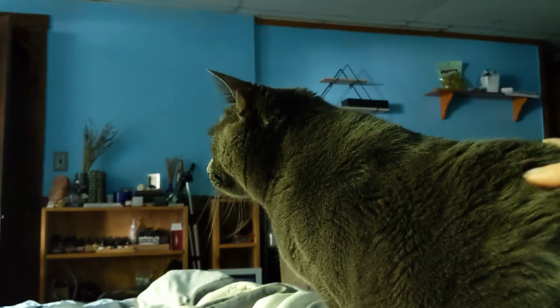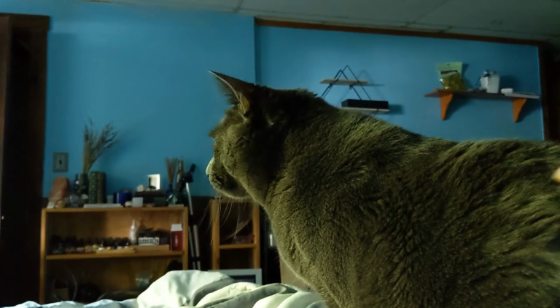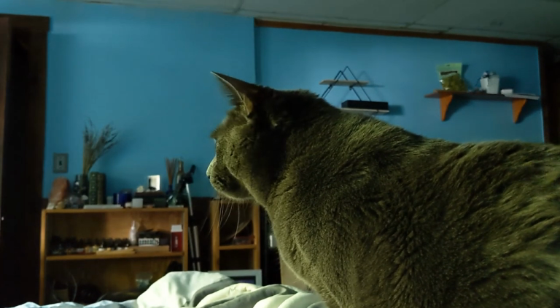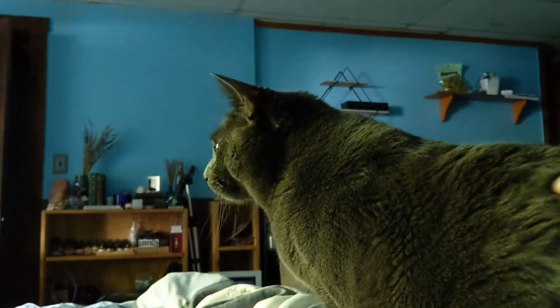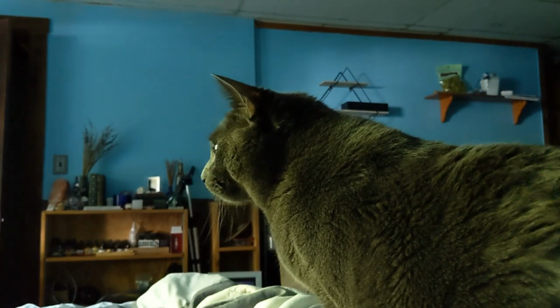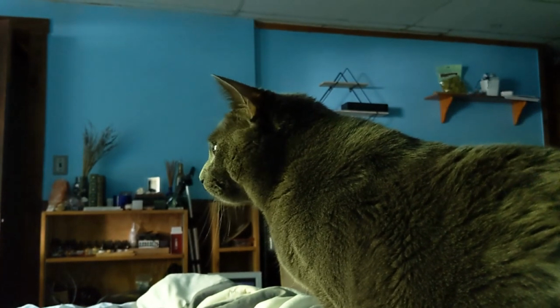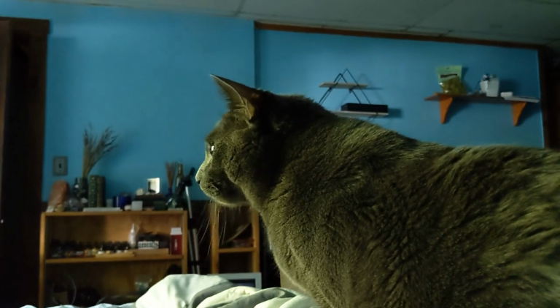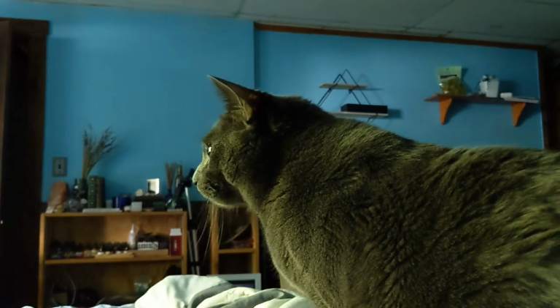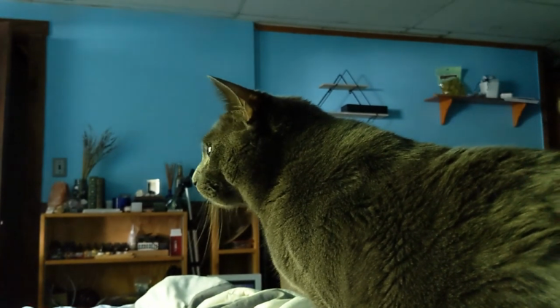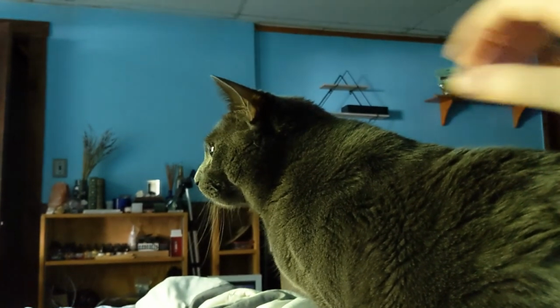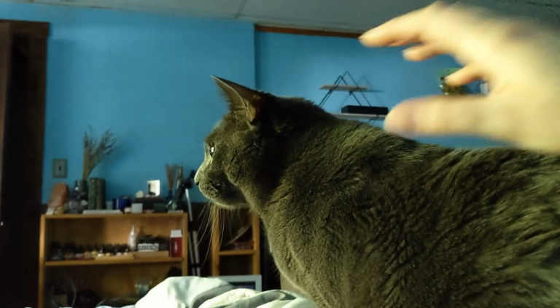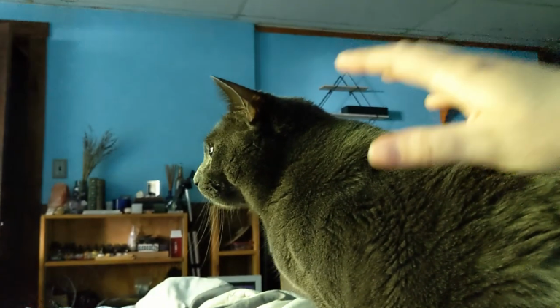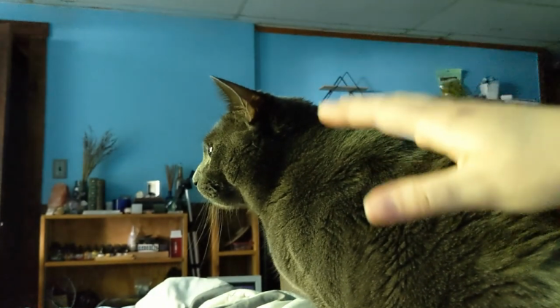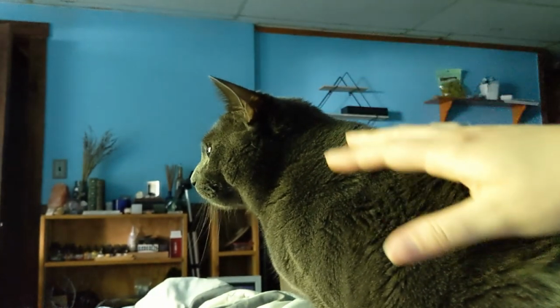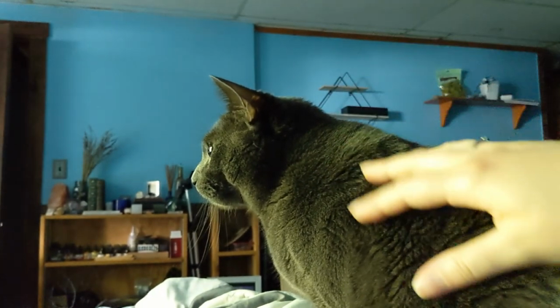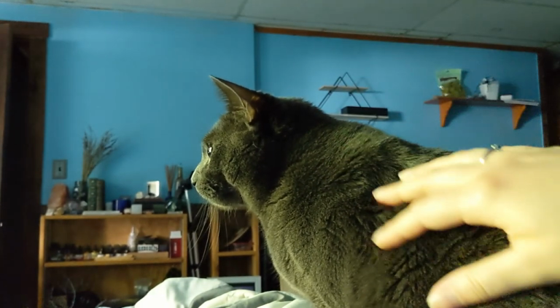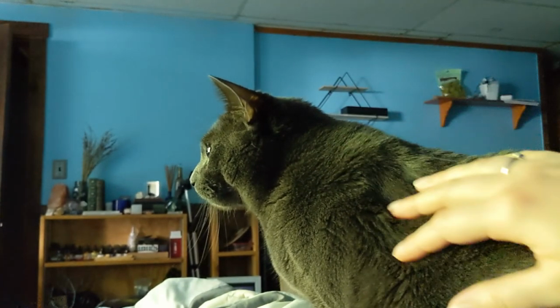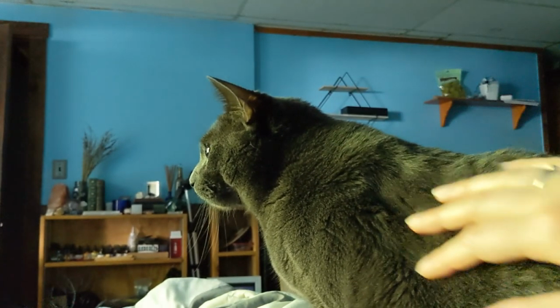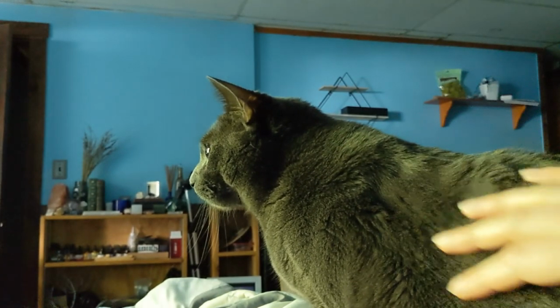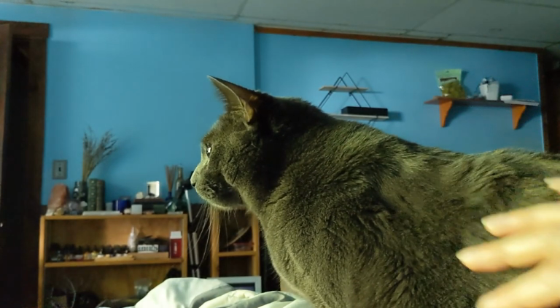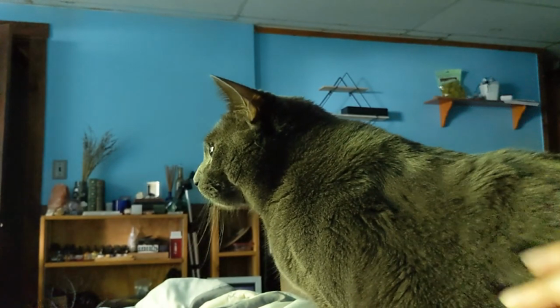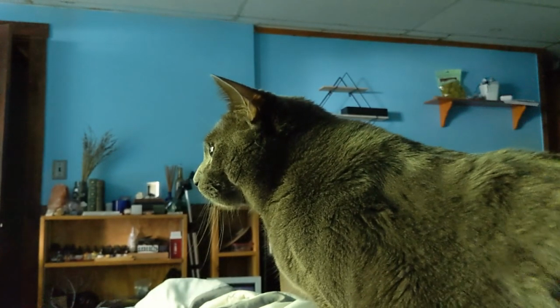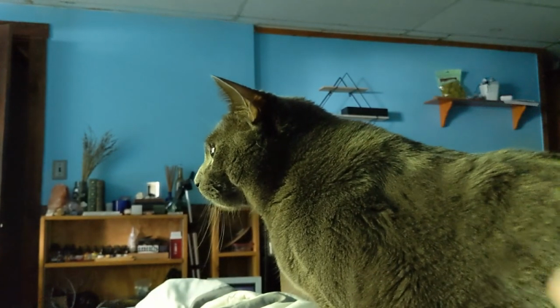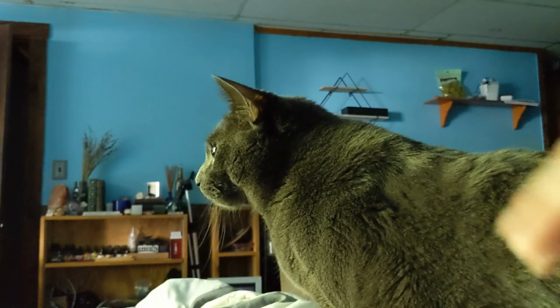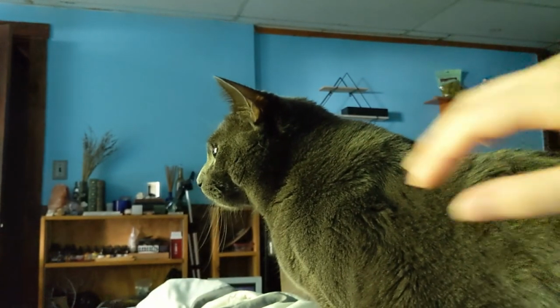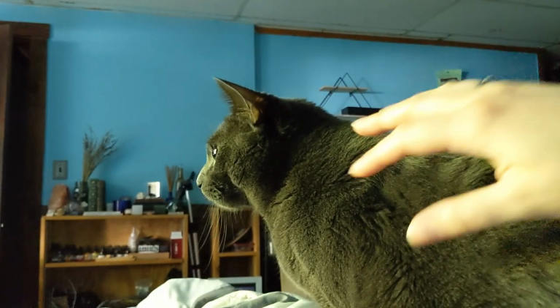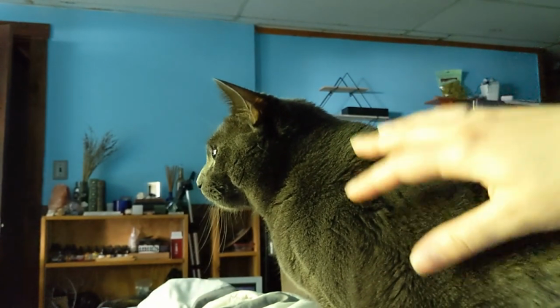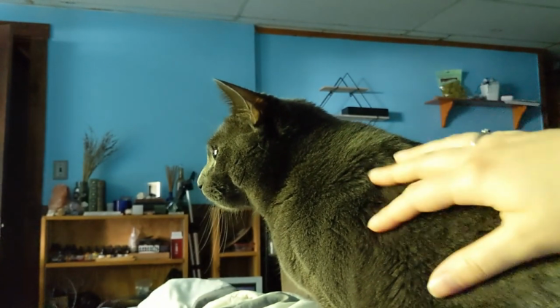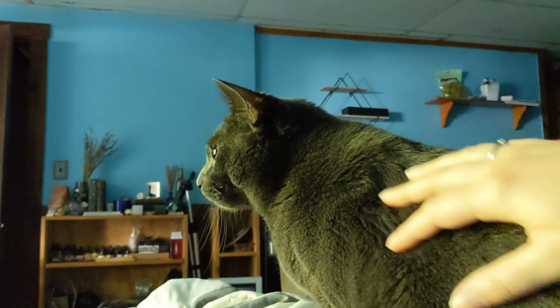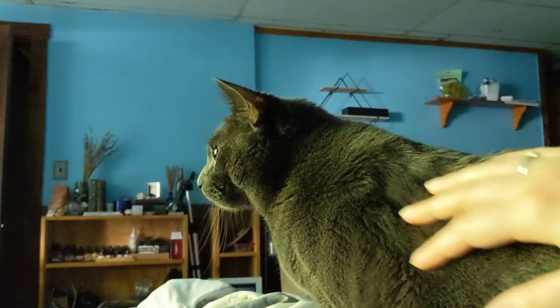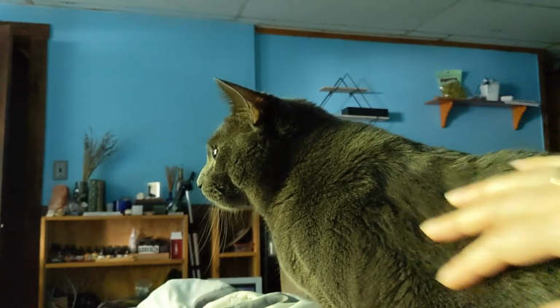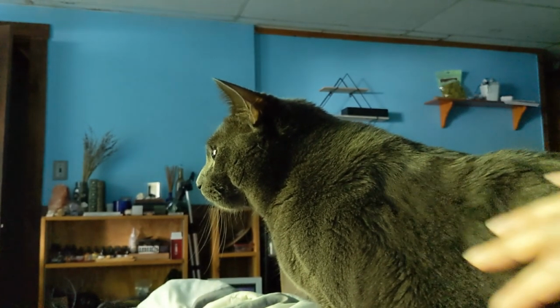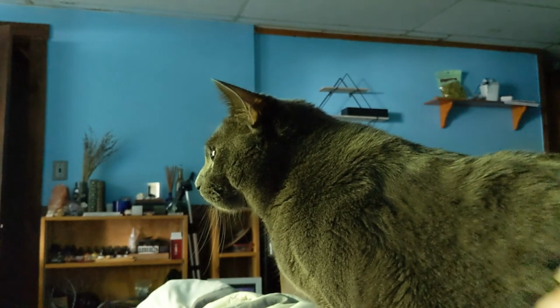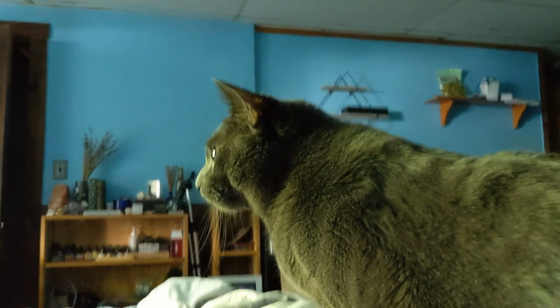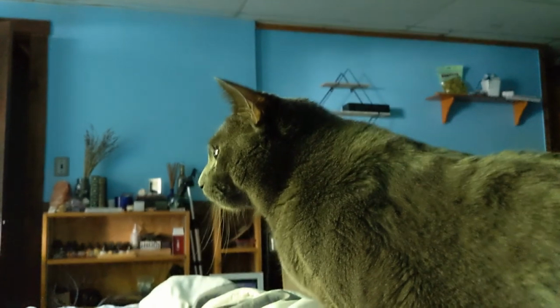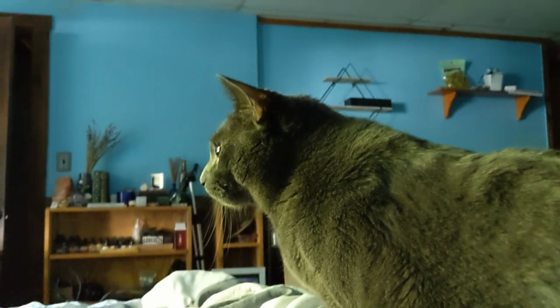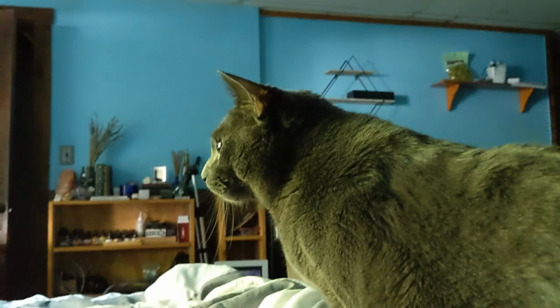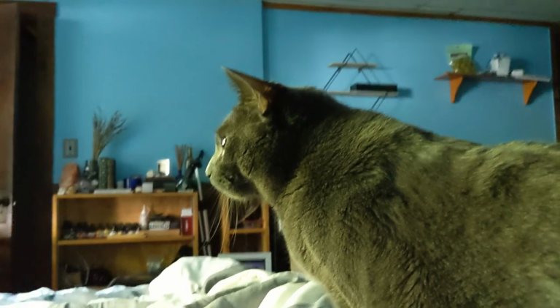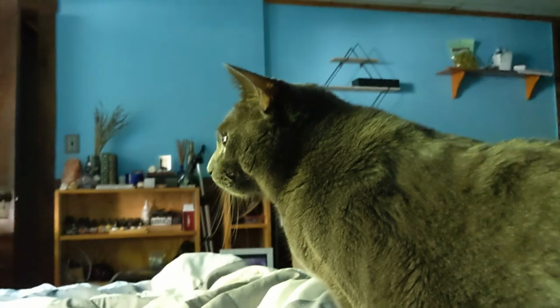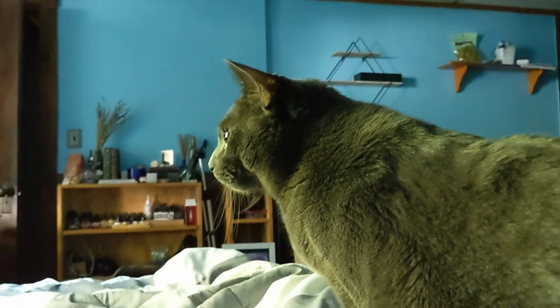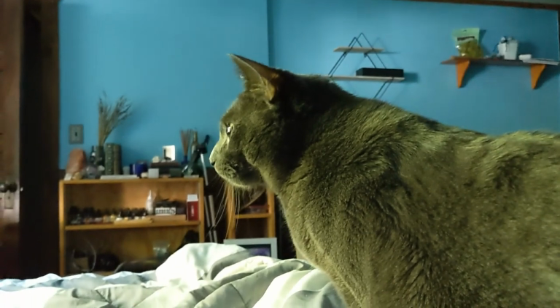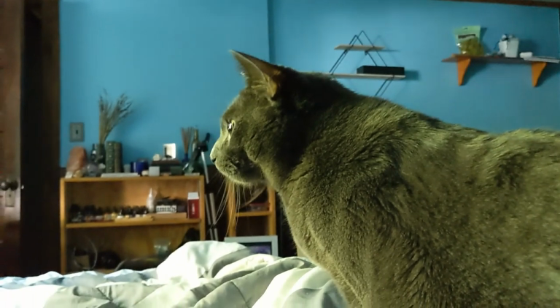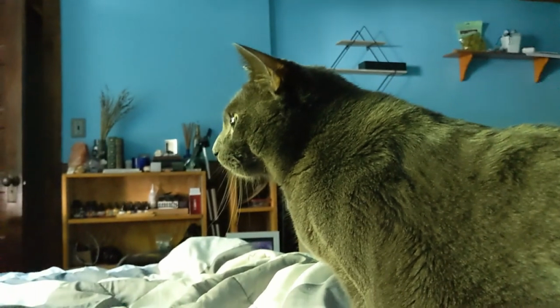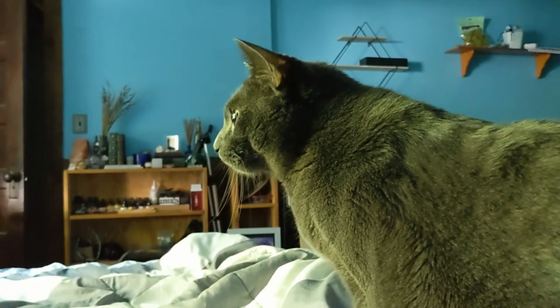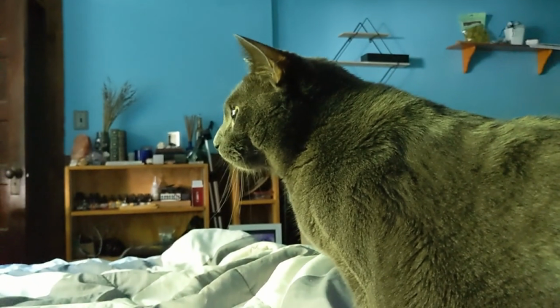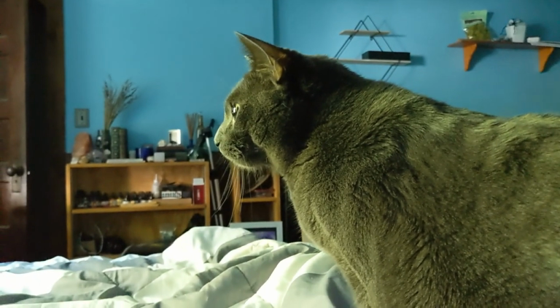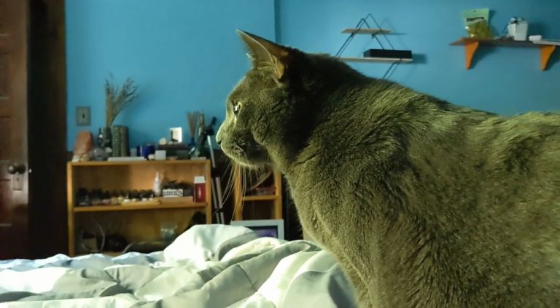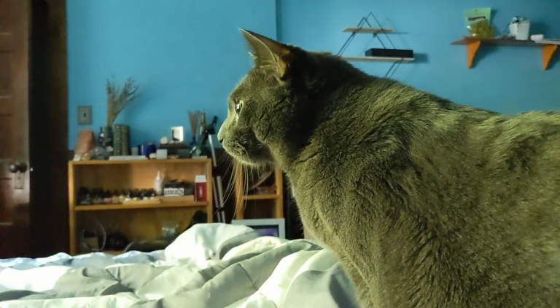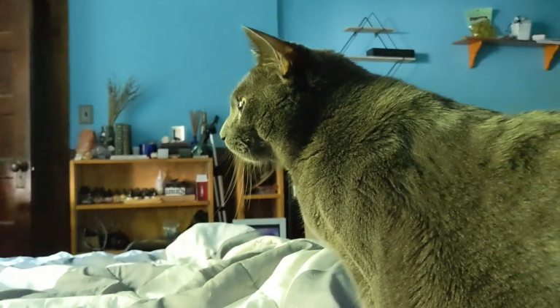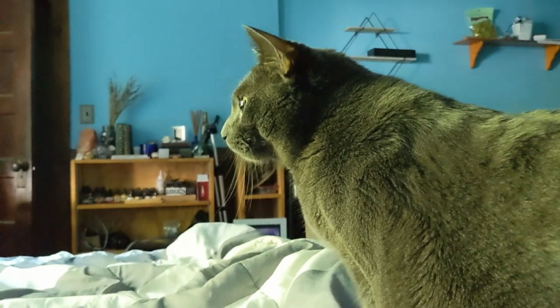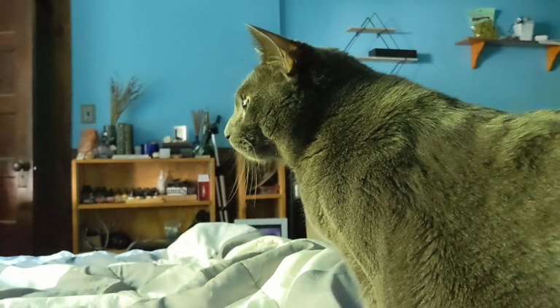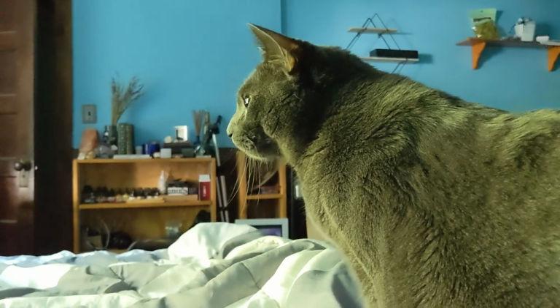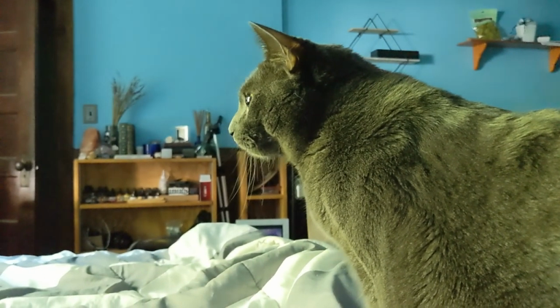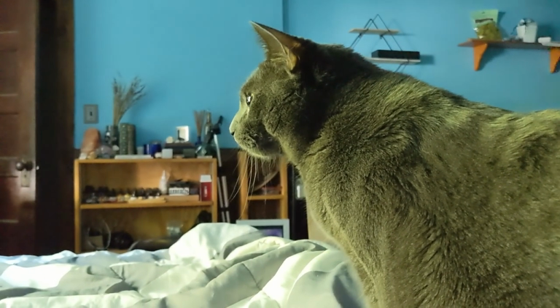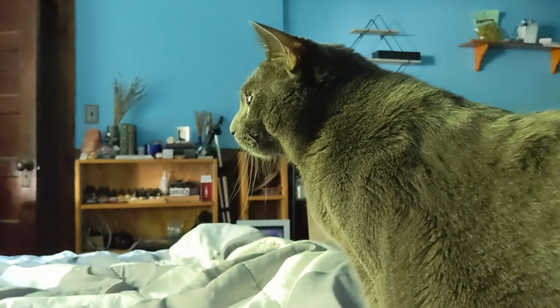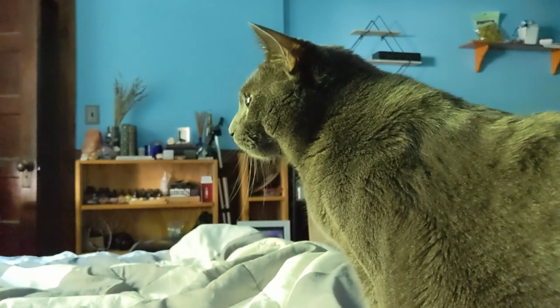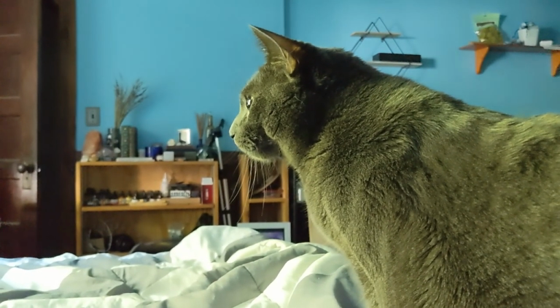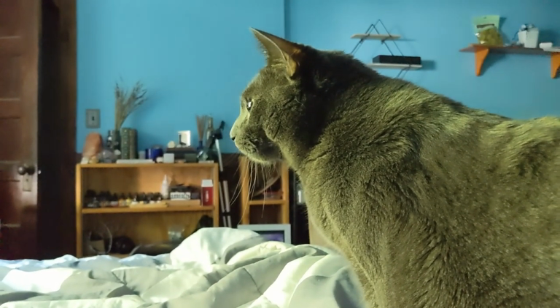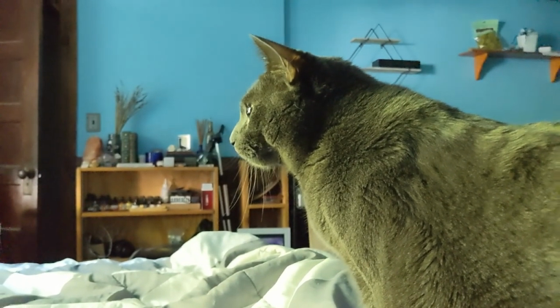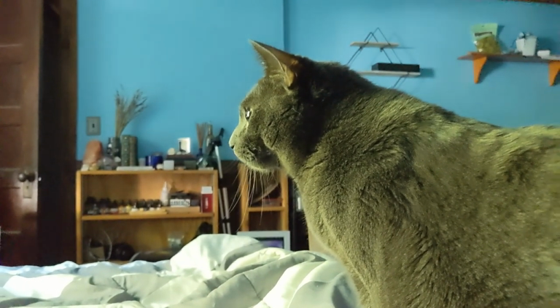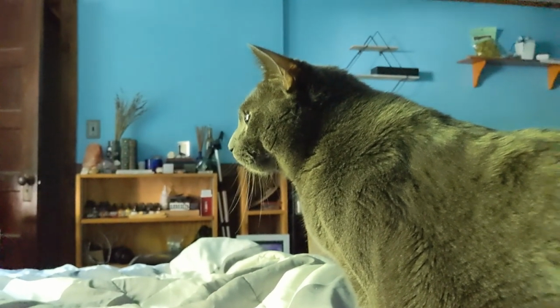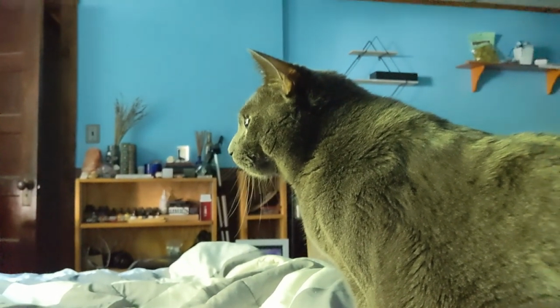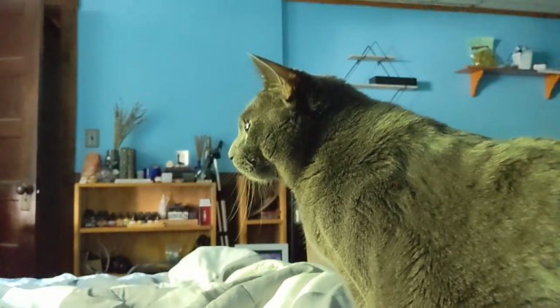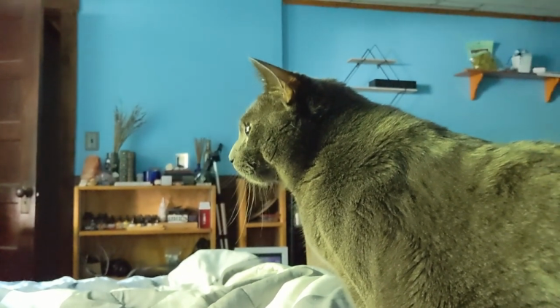That will definitely wake you up. Also, when he's ready for breakfast, he will just come and stomp all over you until you get up and get out of bed to feed him.